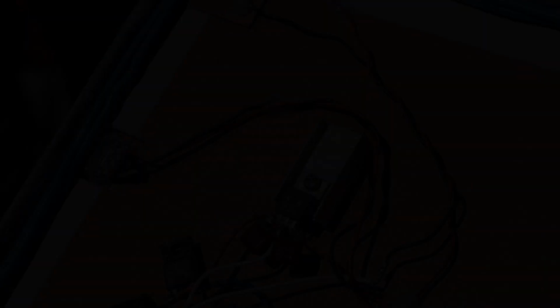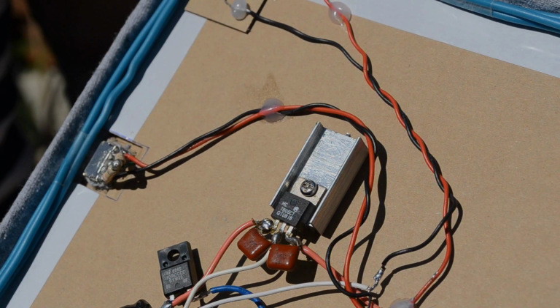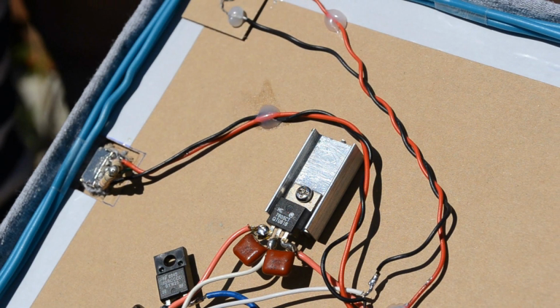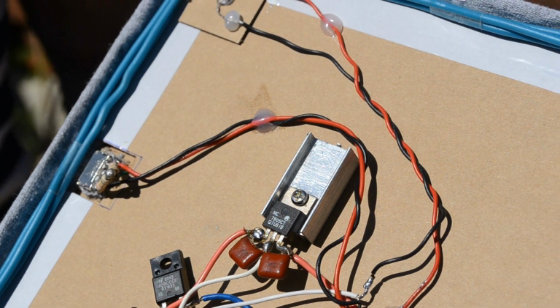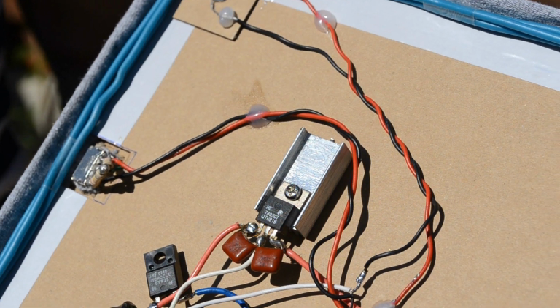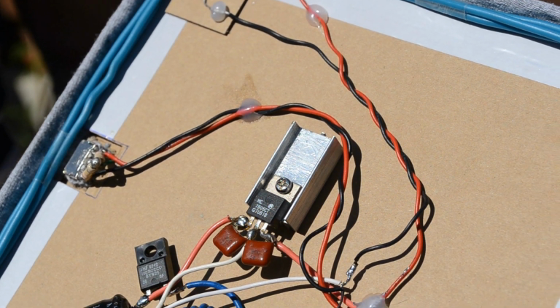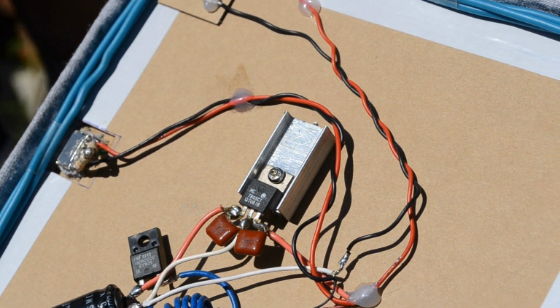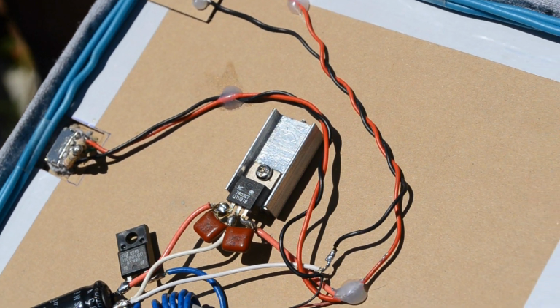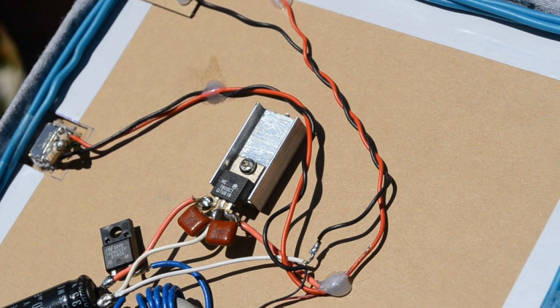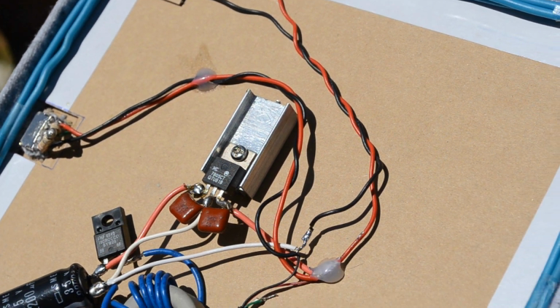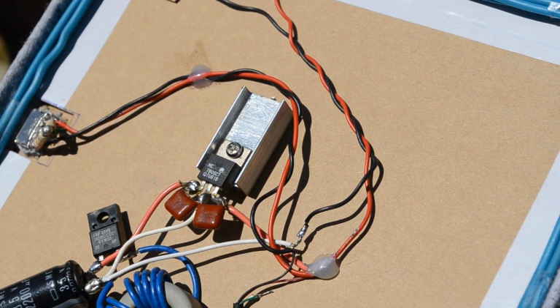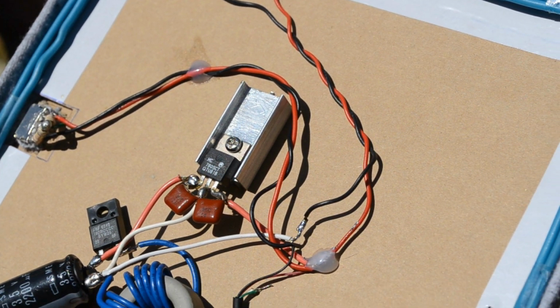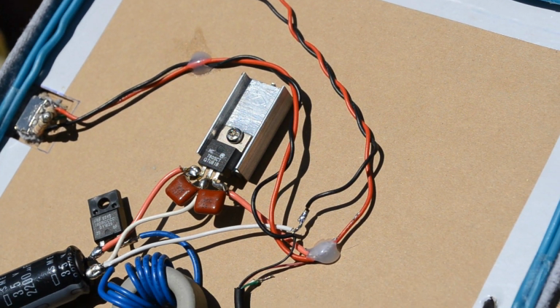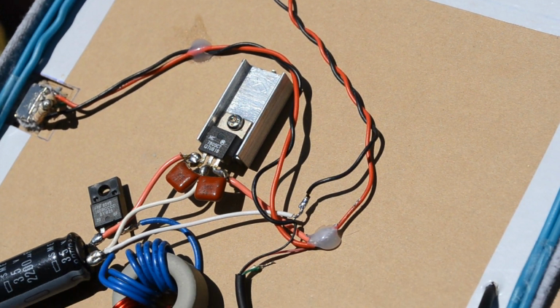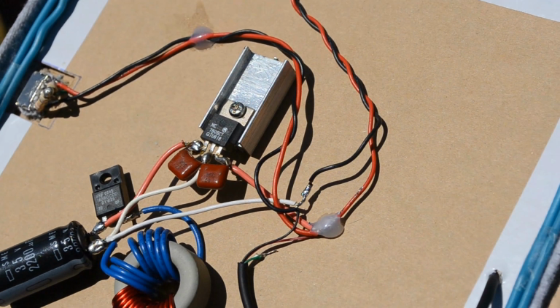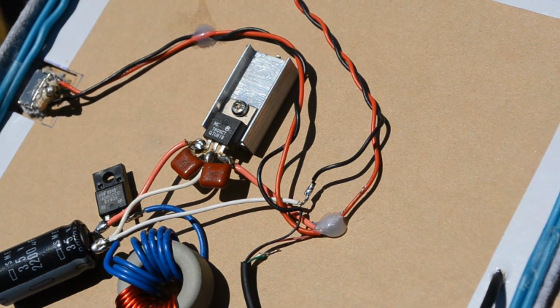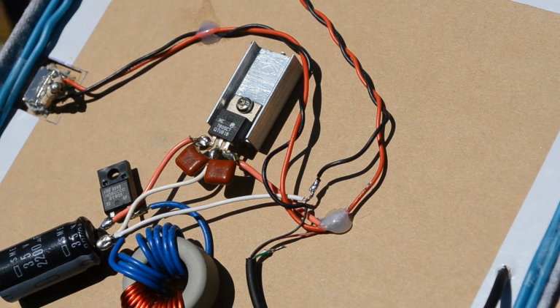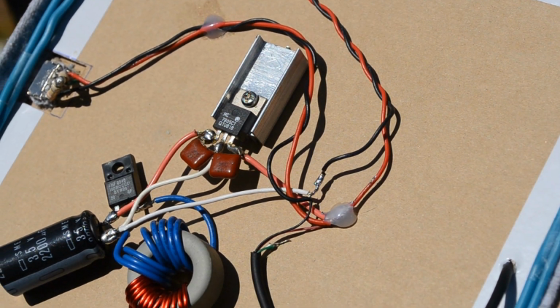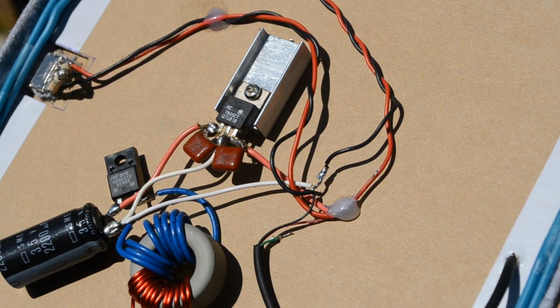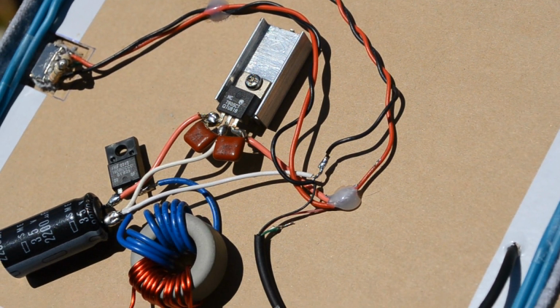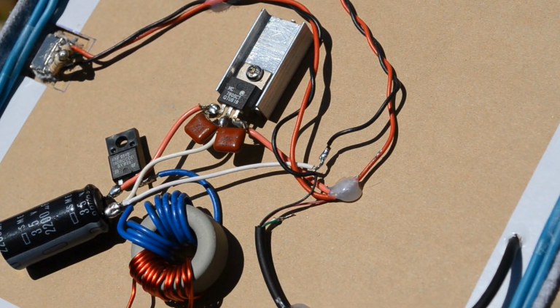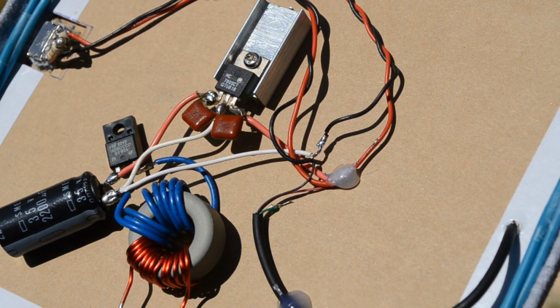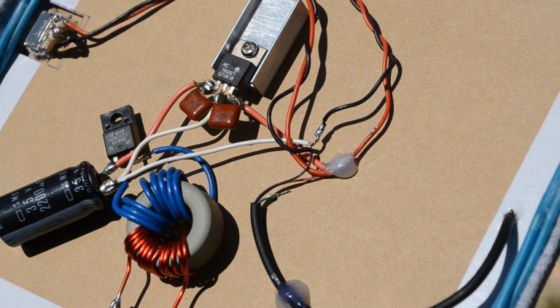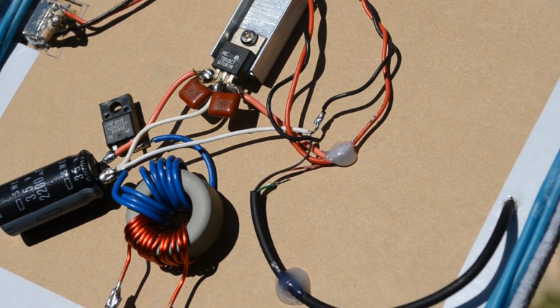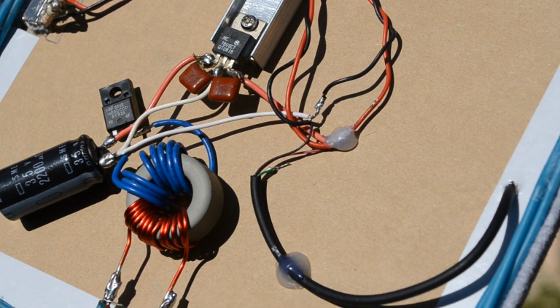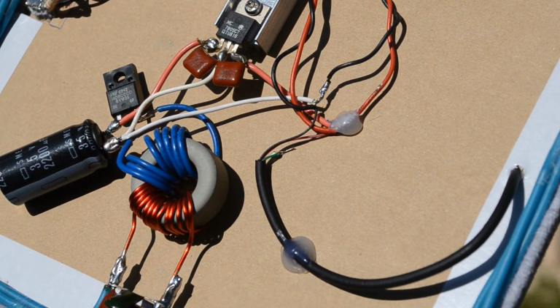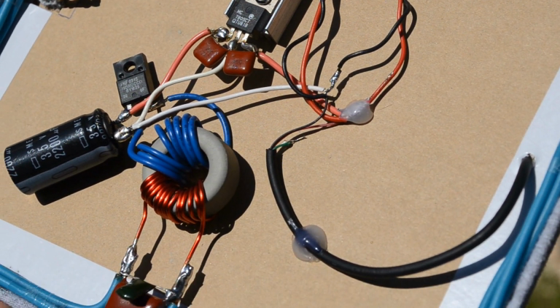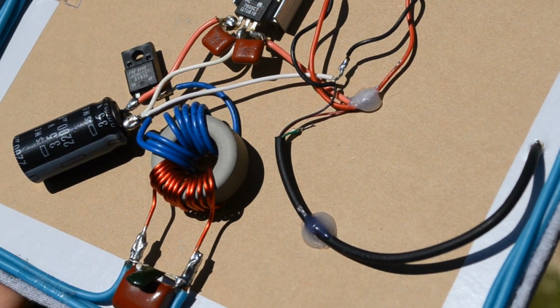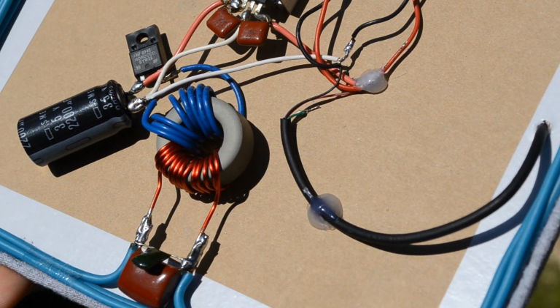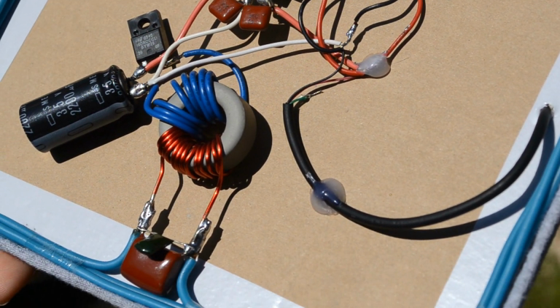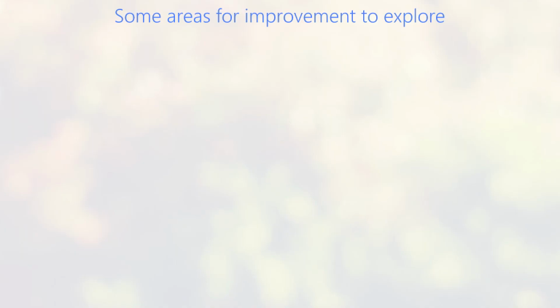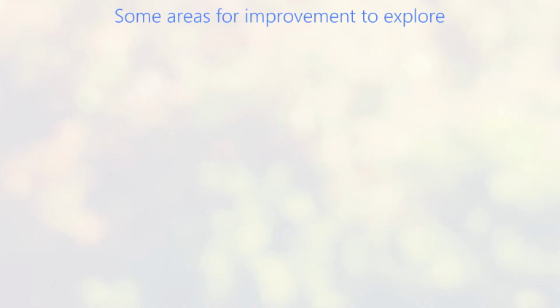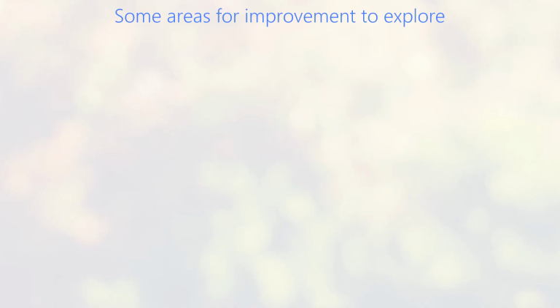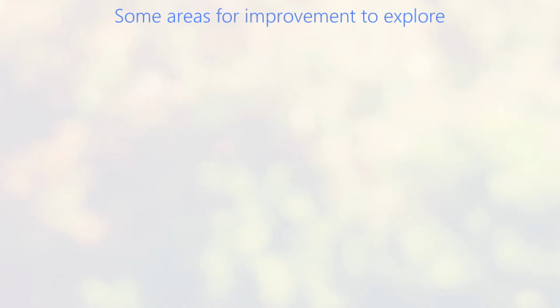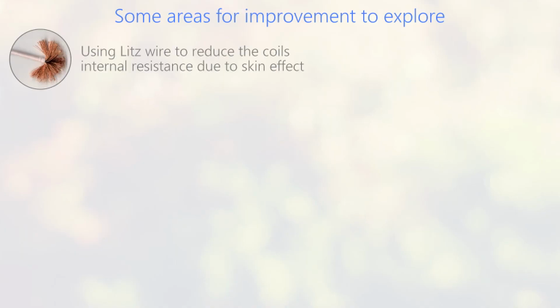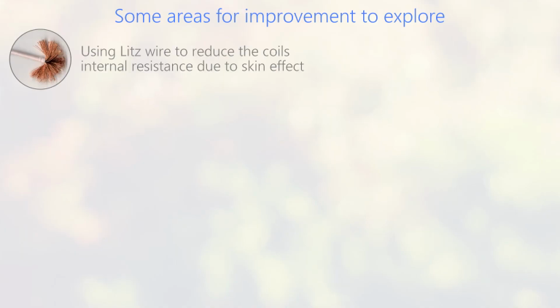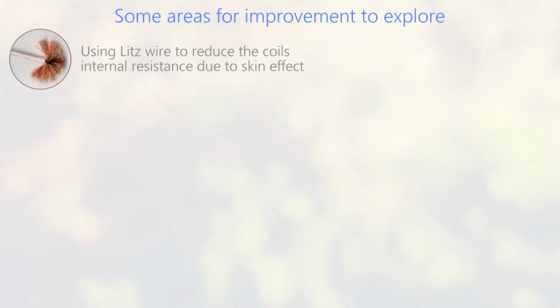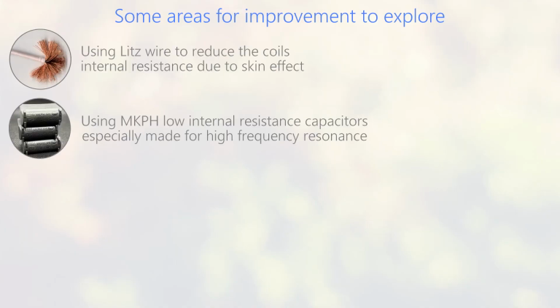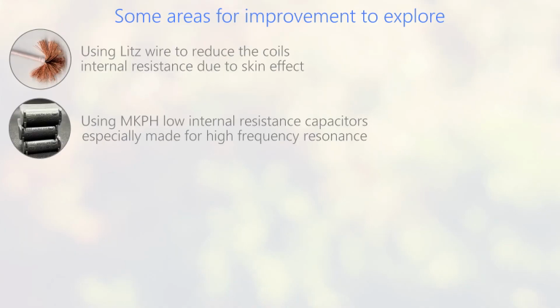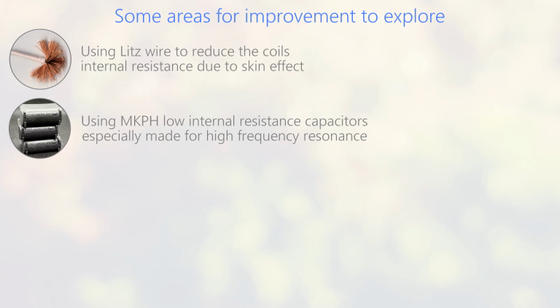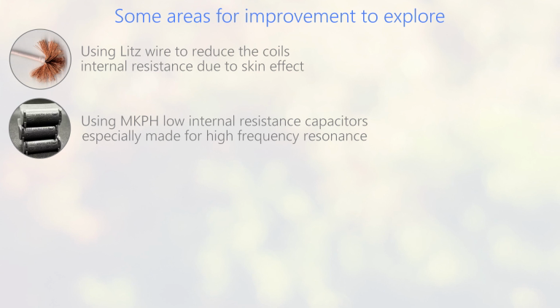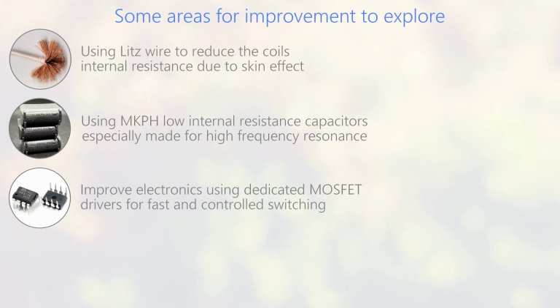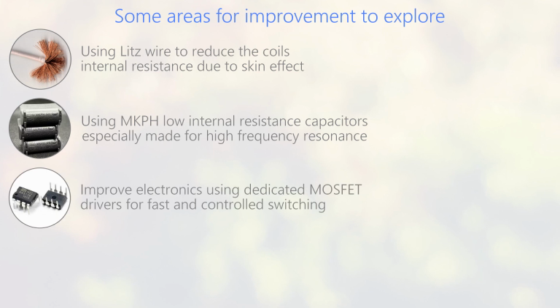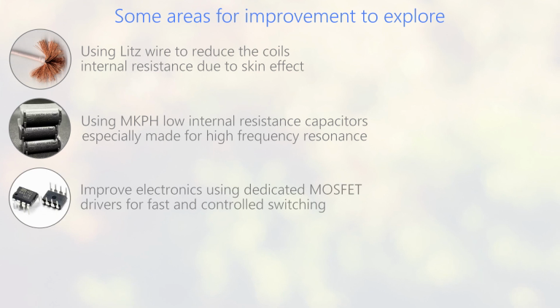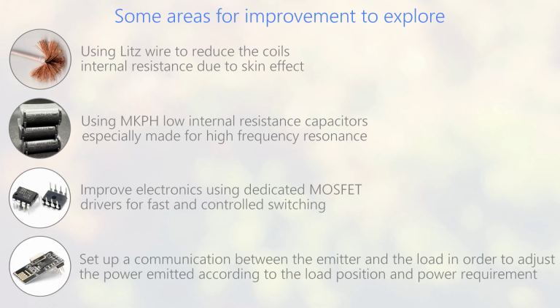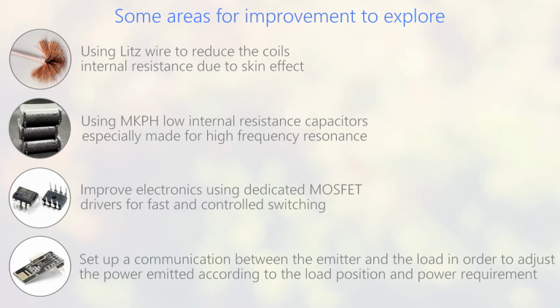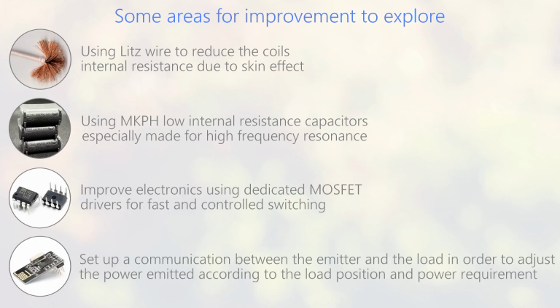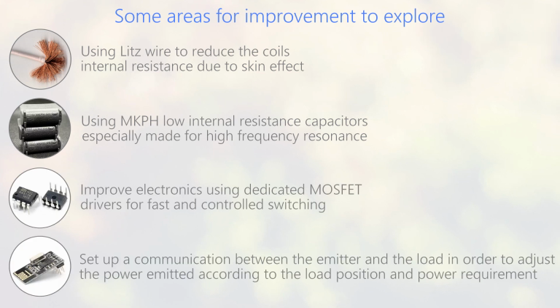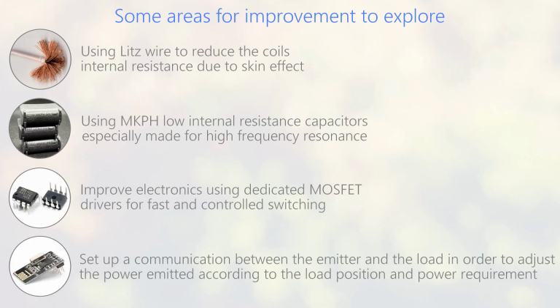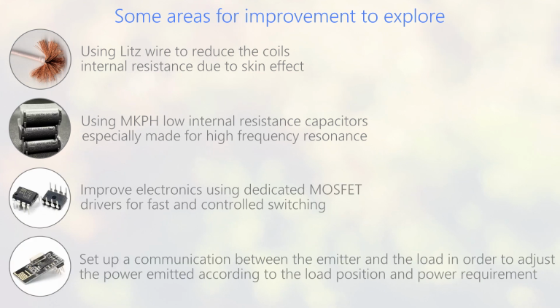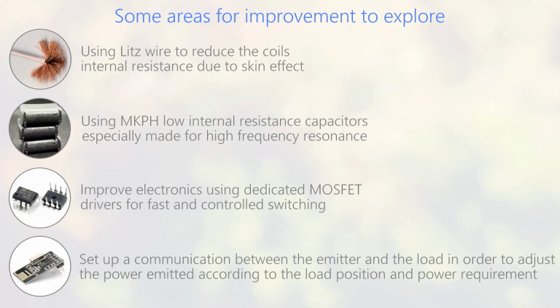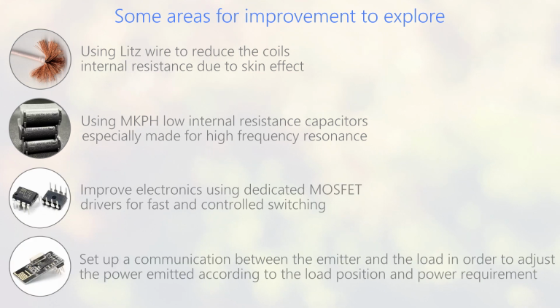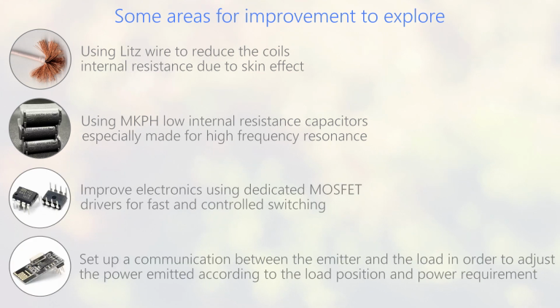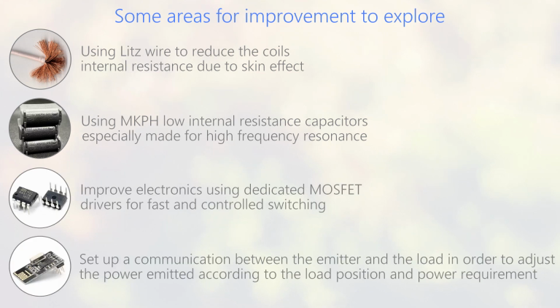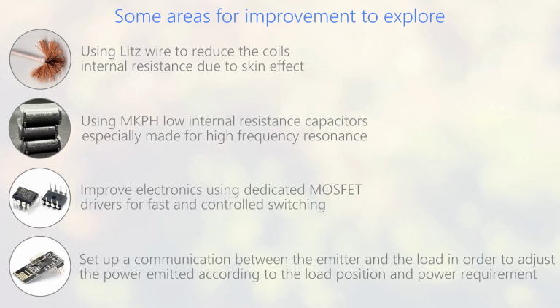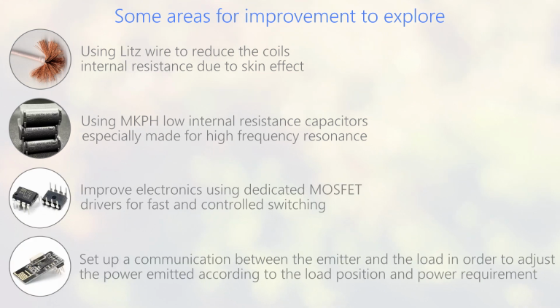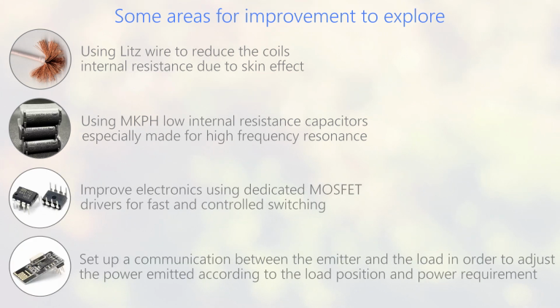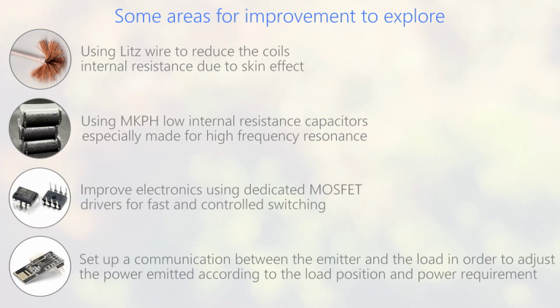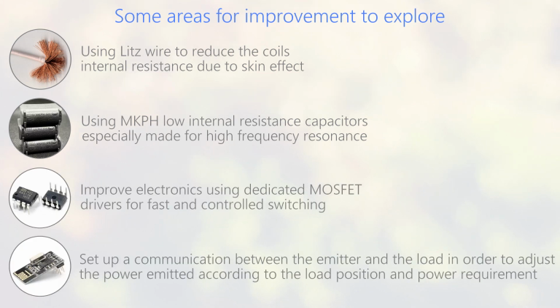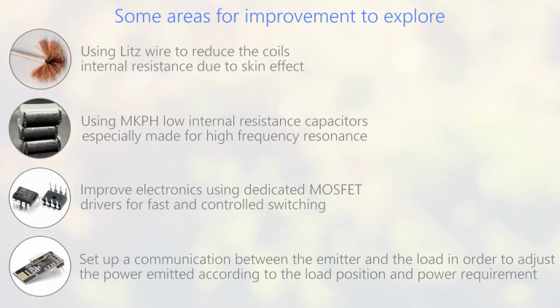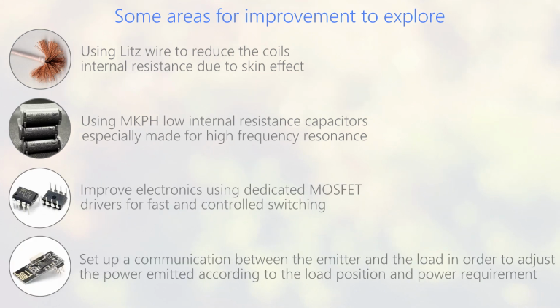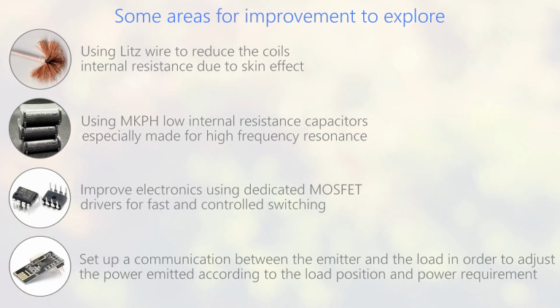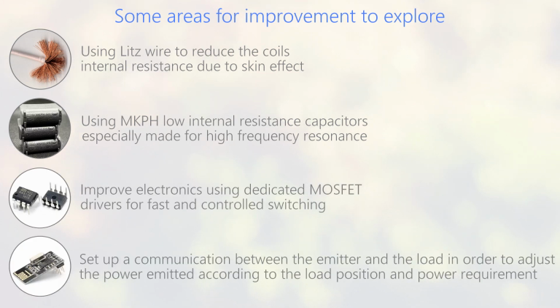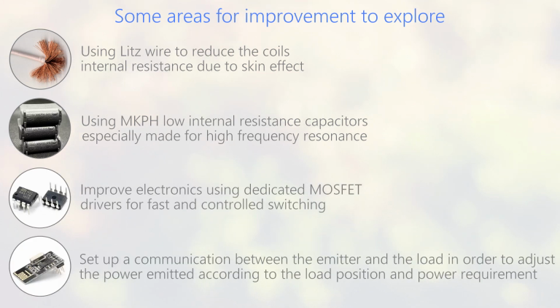We designed this prototype with almost only recovered components. There are many ways to improve the efficiency, maybe for a better version in the future.